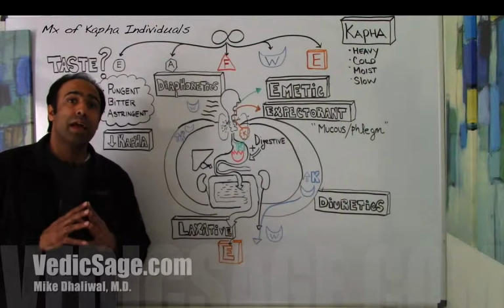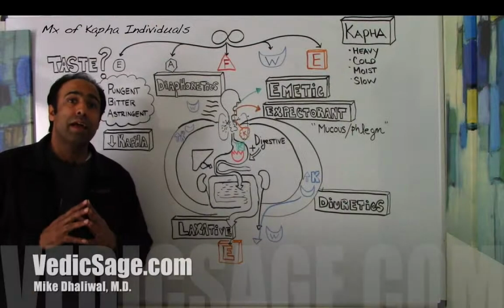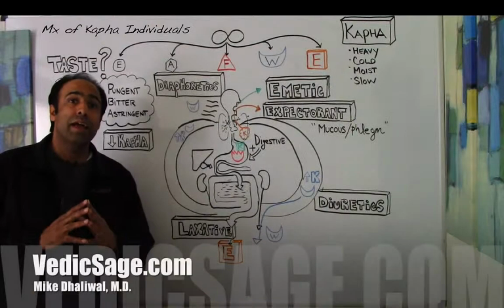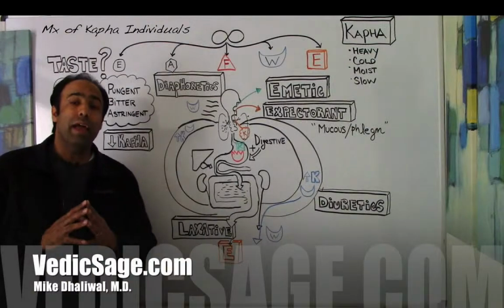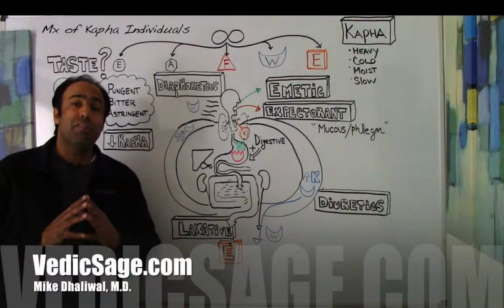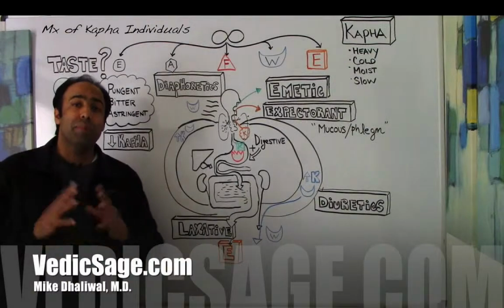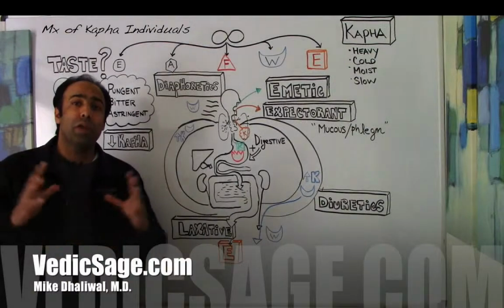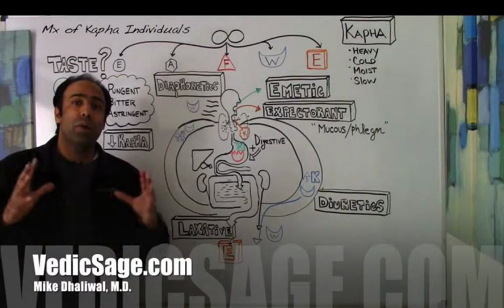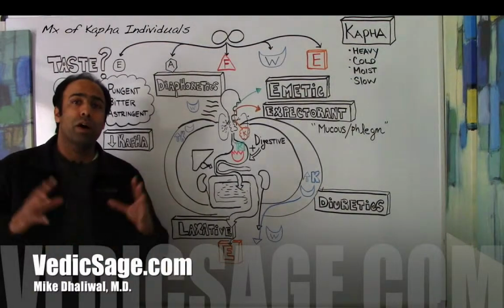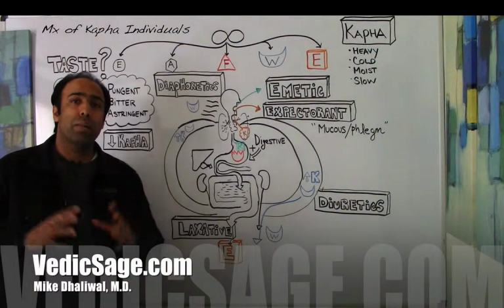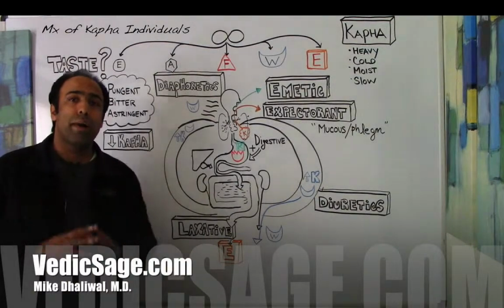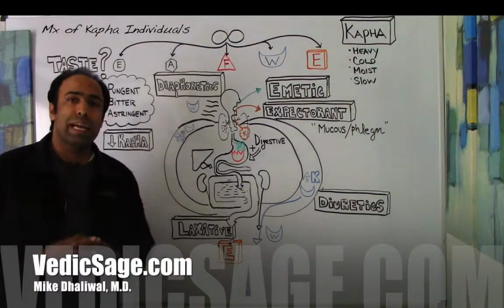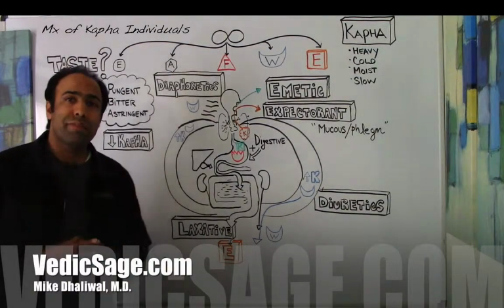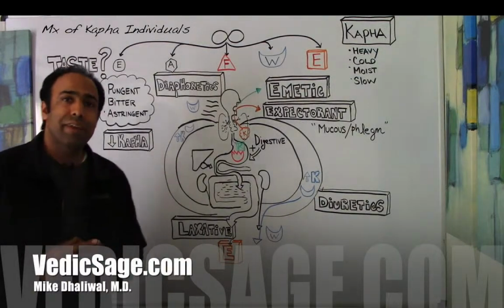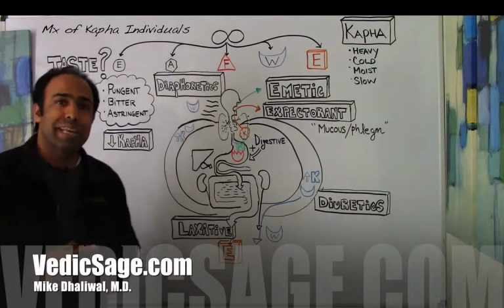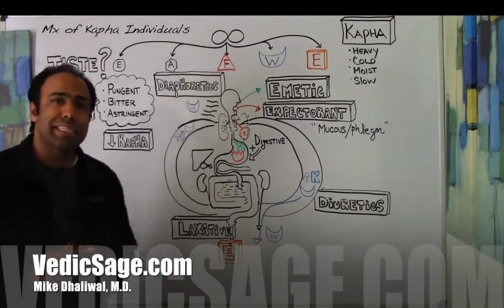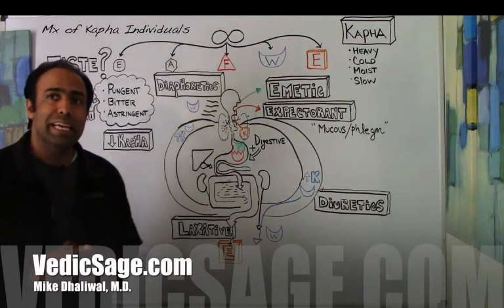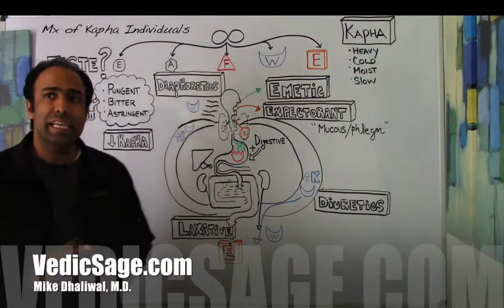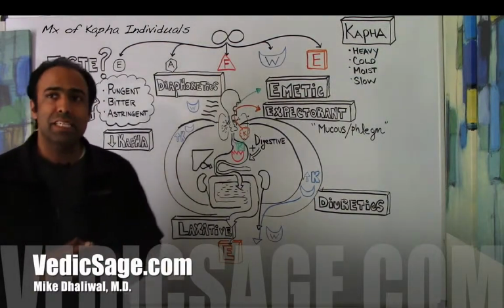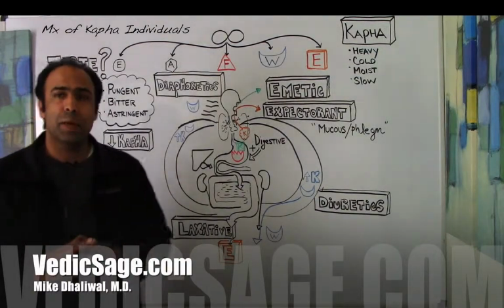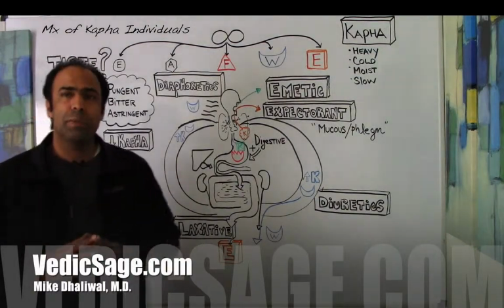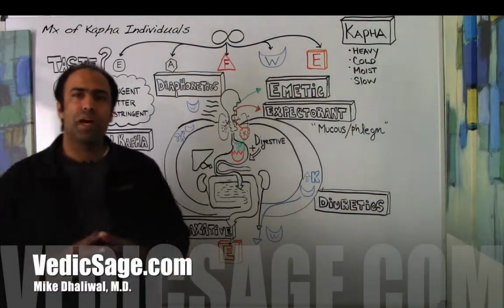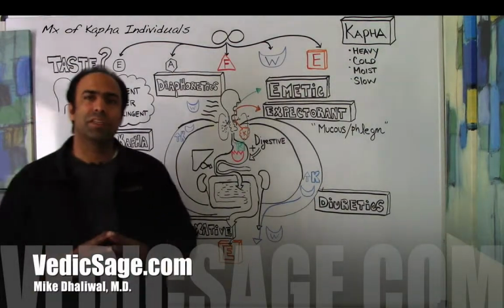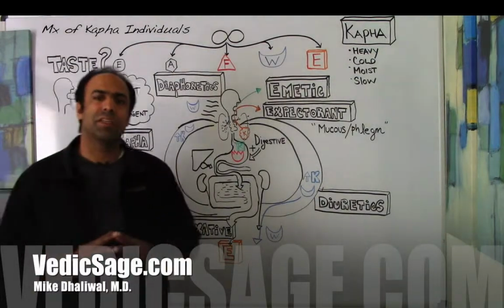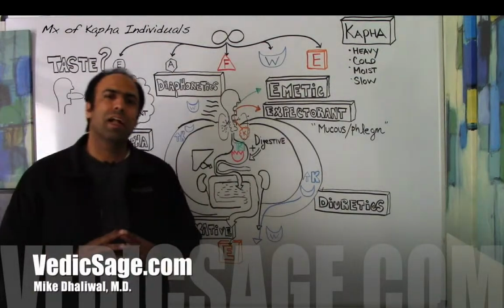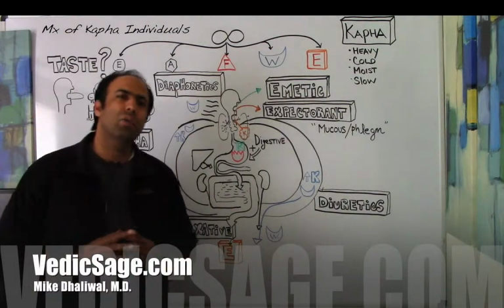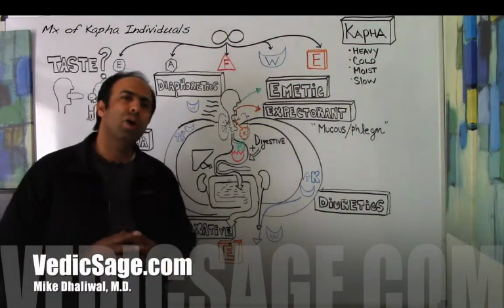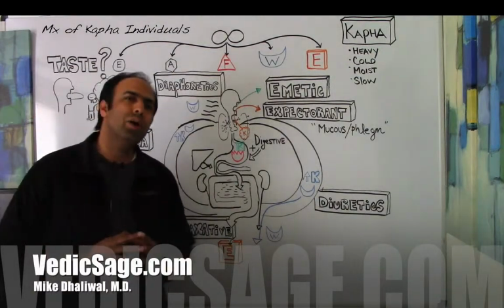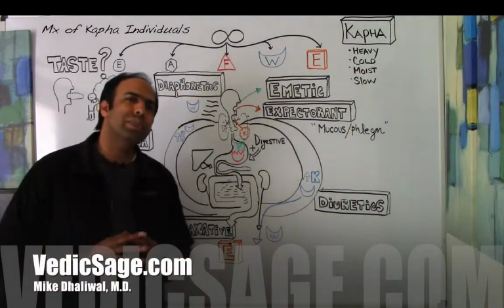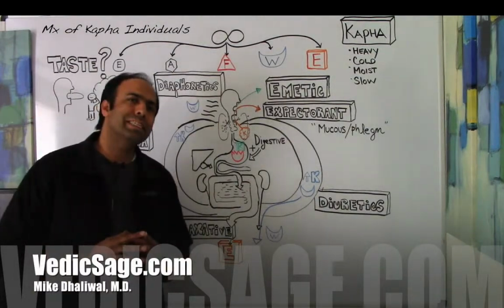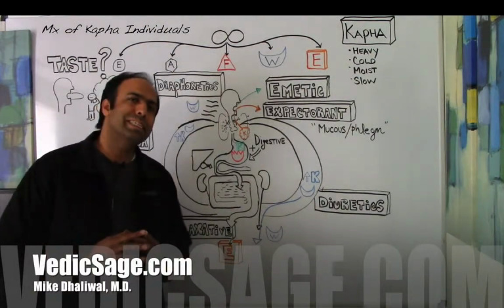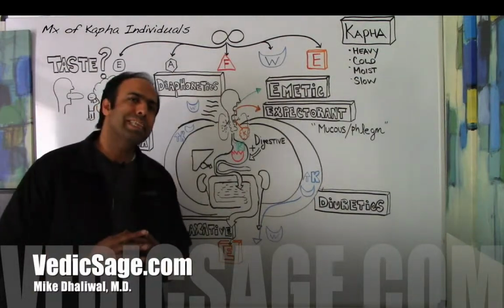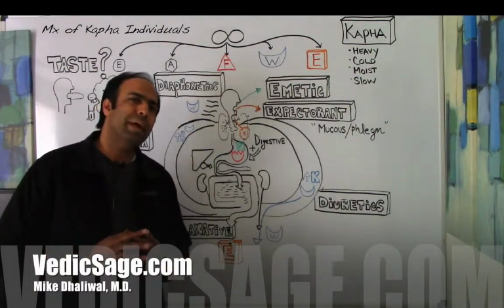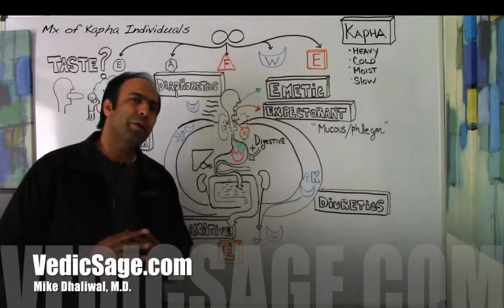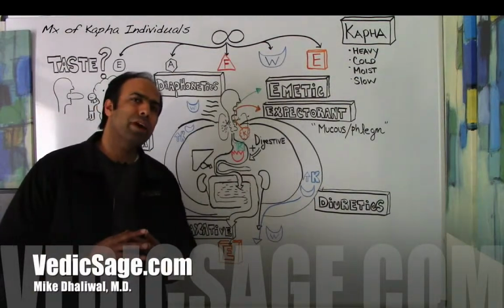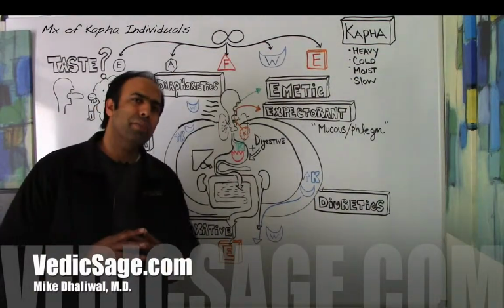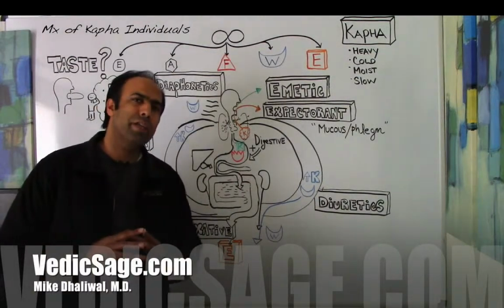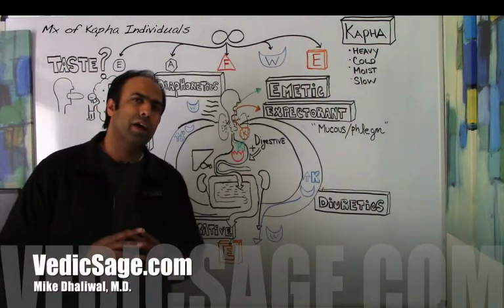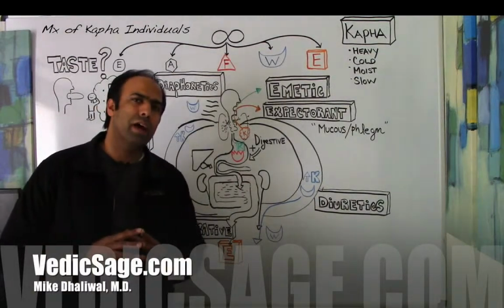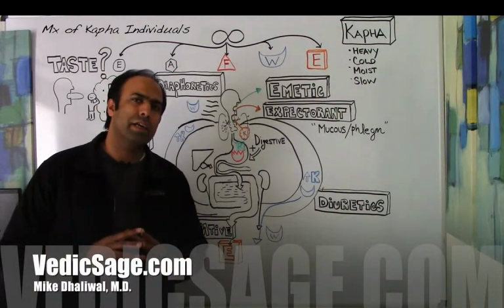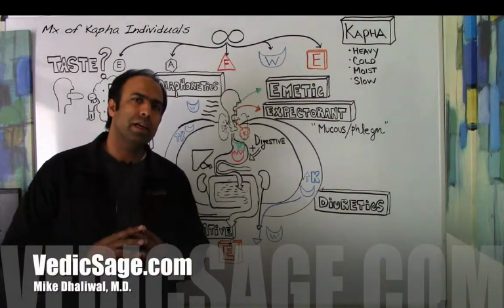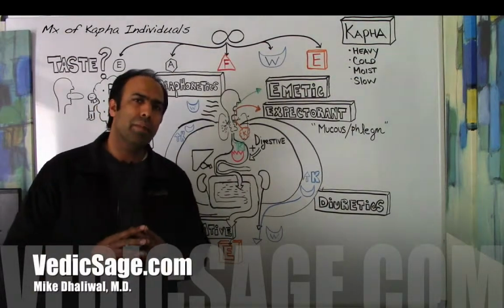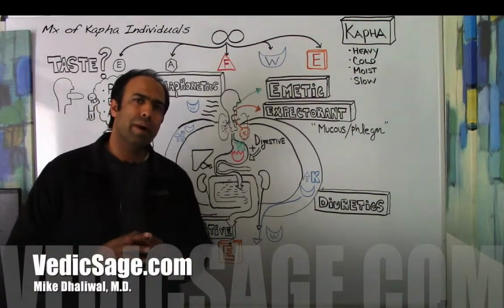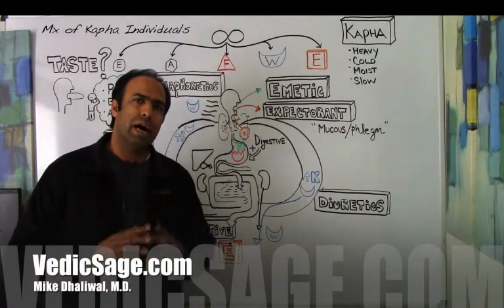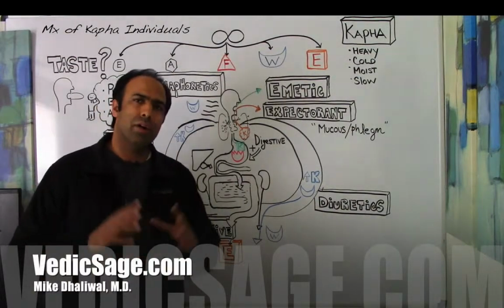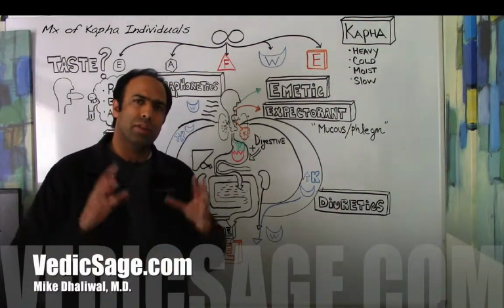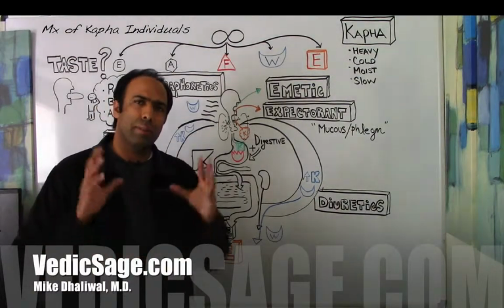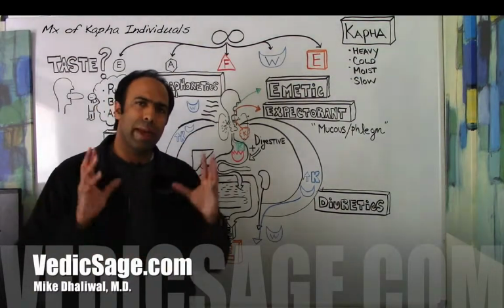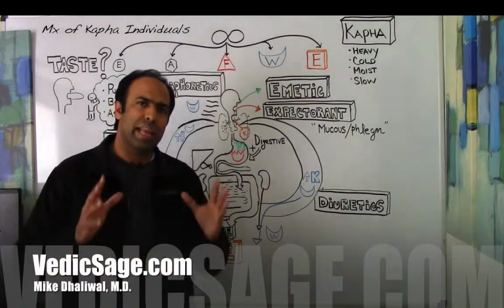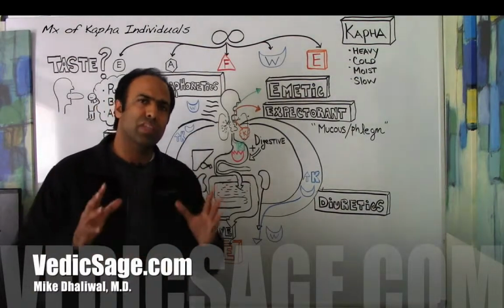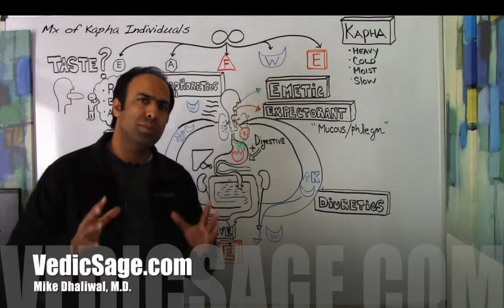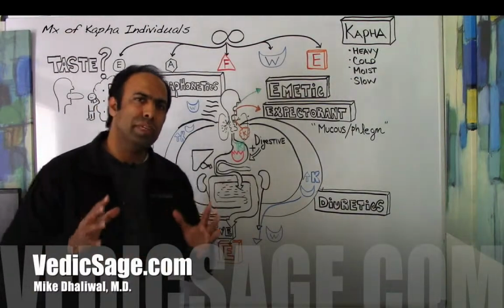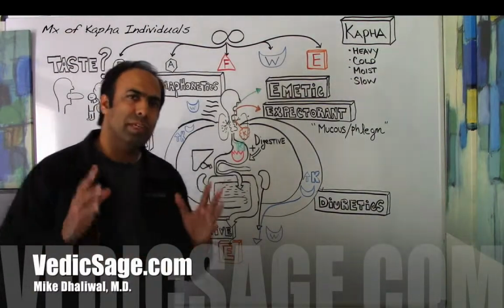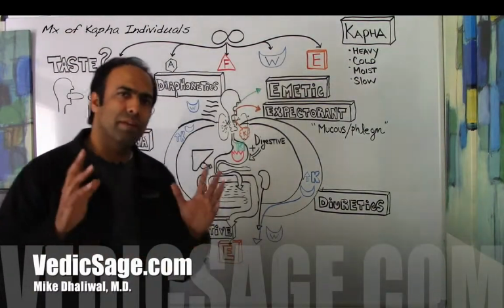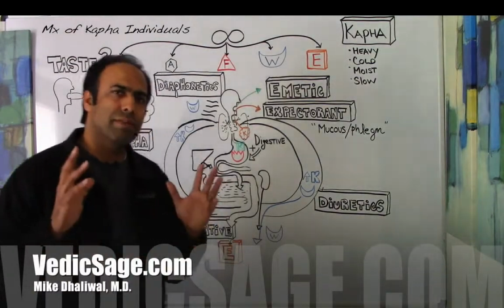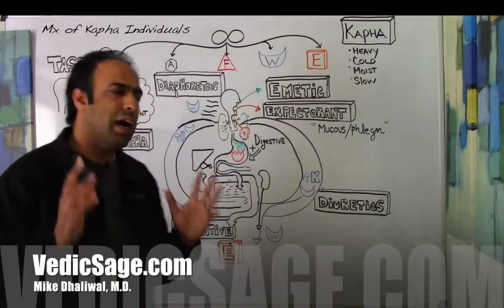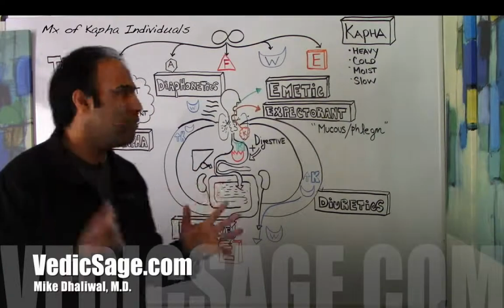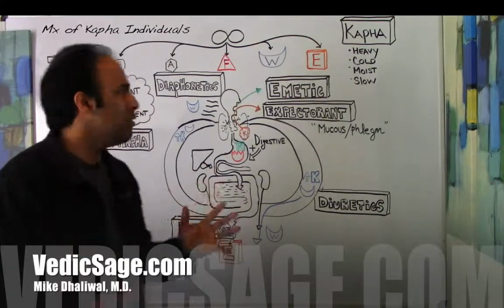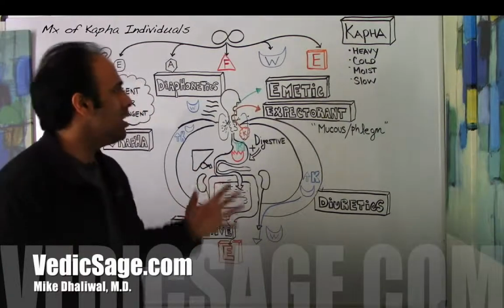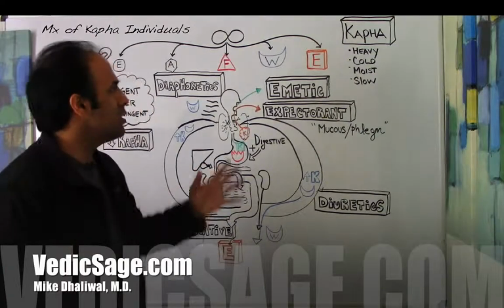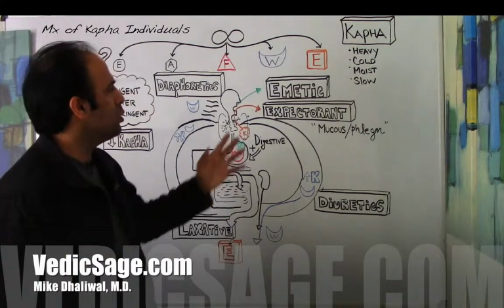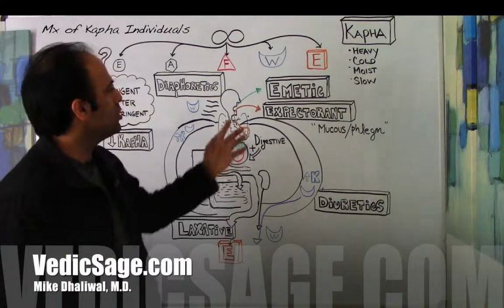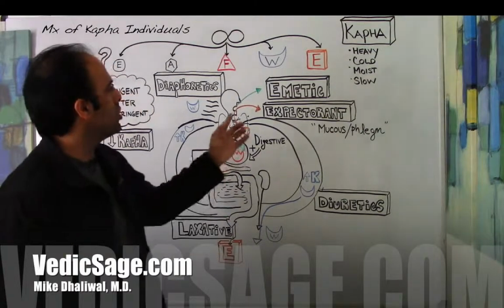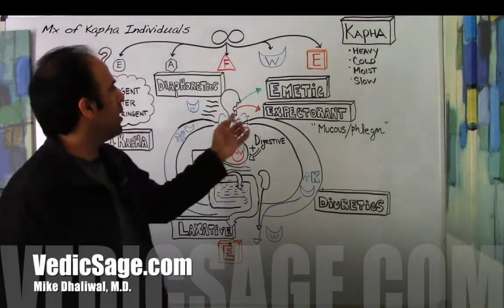Hey everybody, welcome back to Vedic's Age. I'm Dr. Dhaliwal, and today we're going to be talking about the management of kapha dosha.